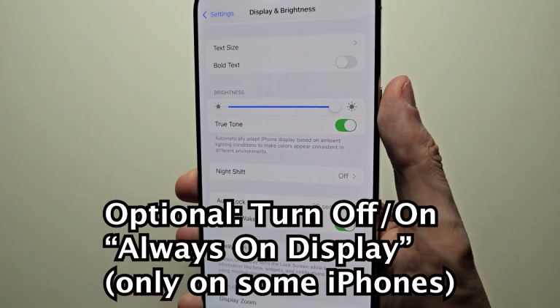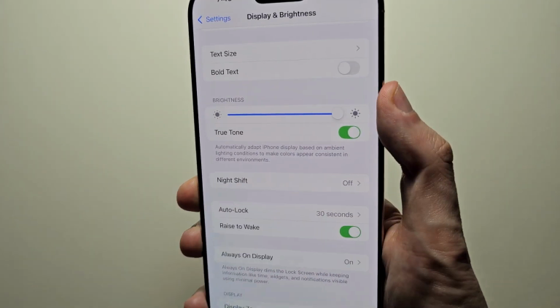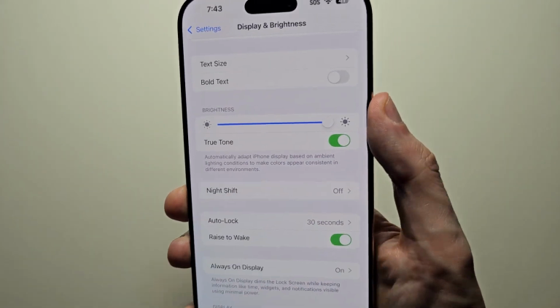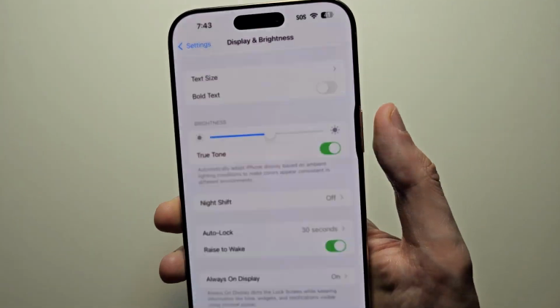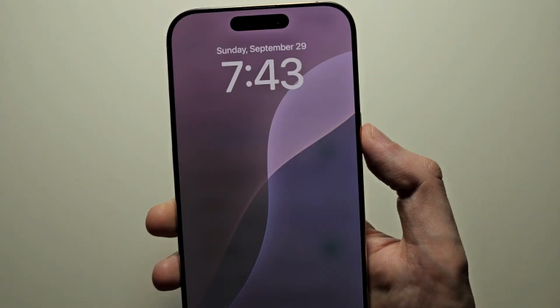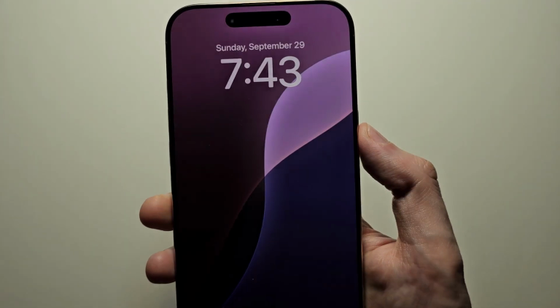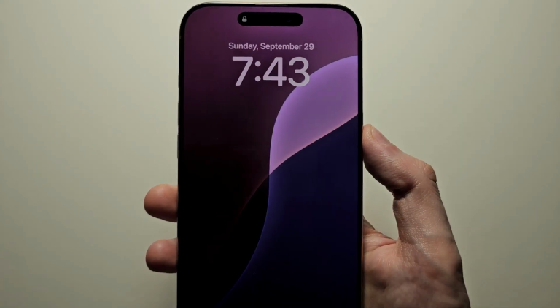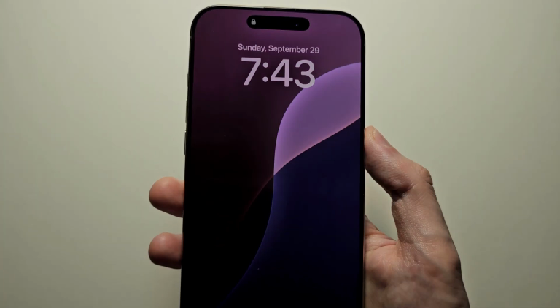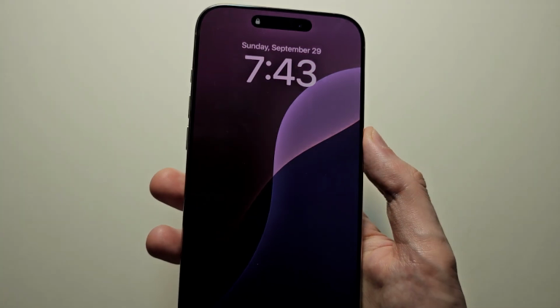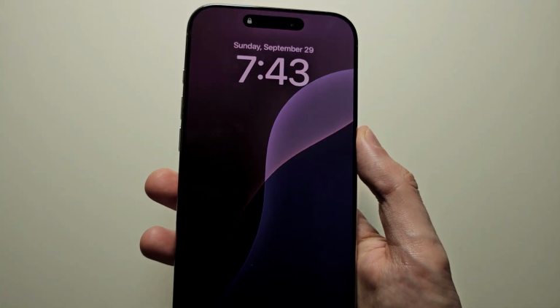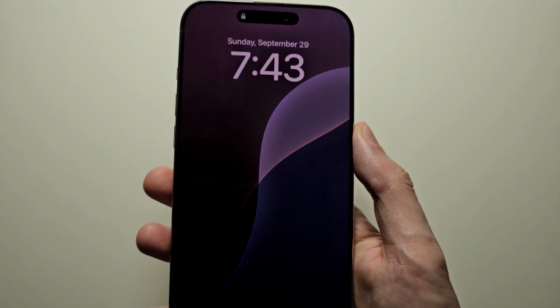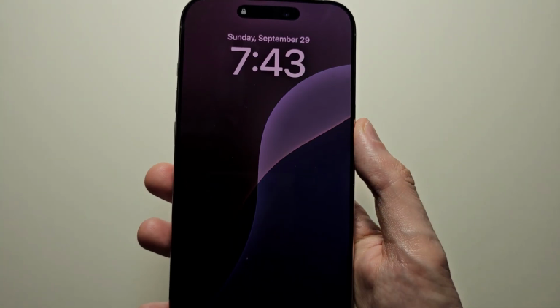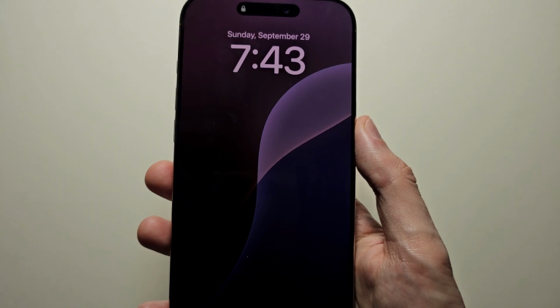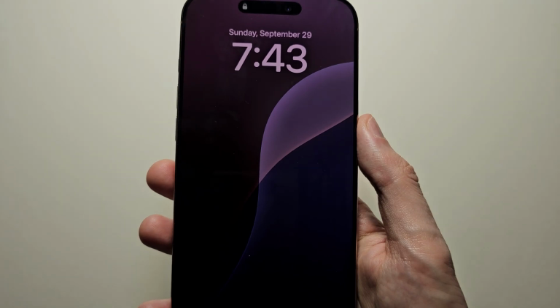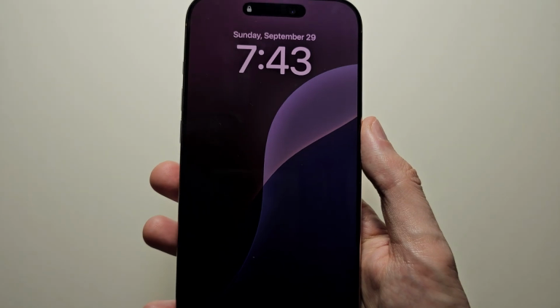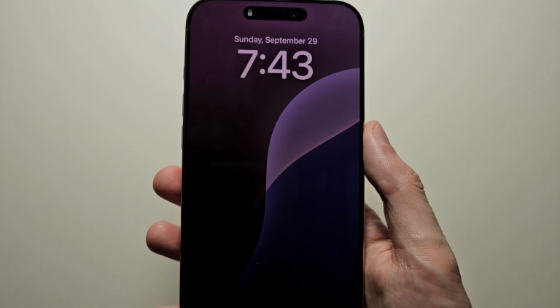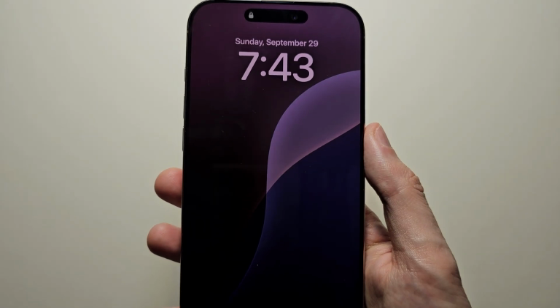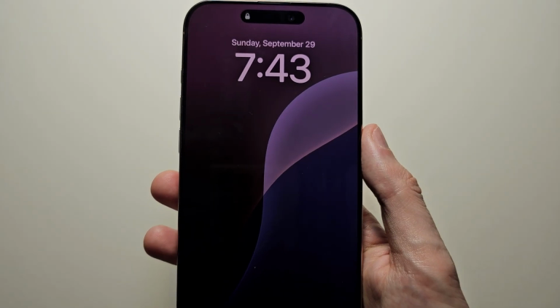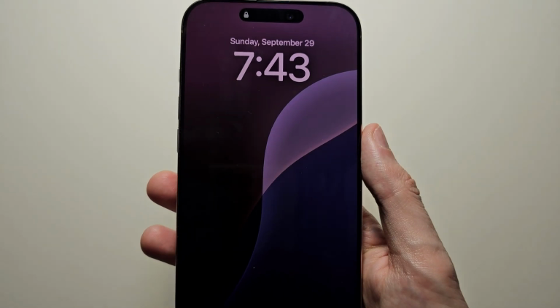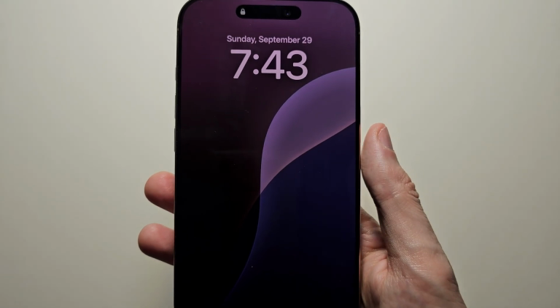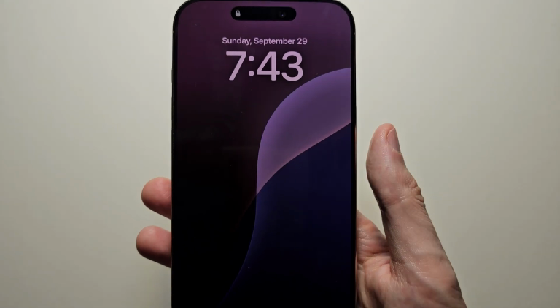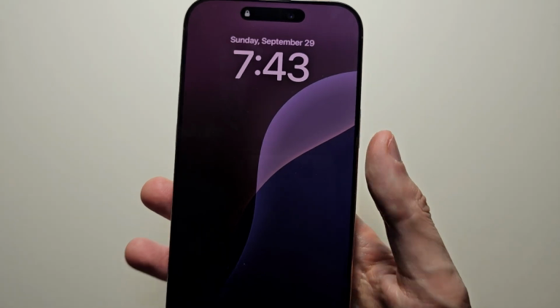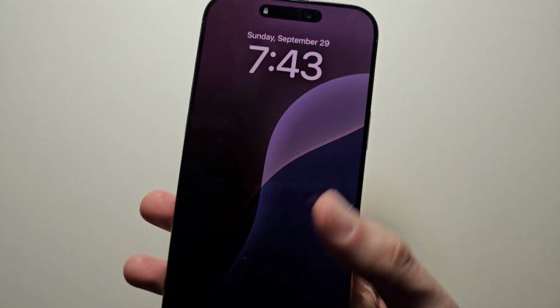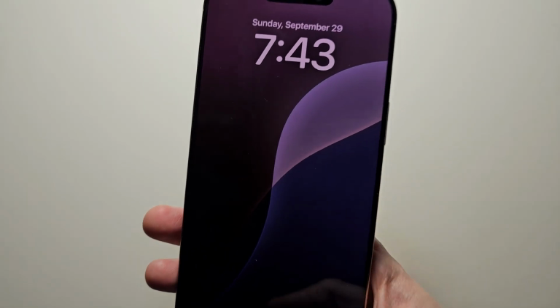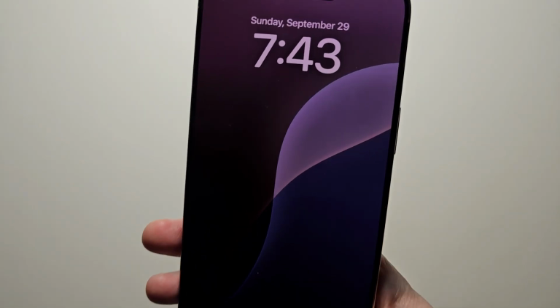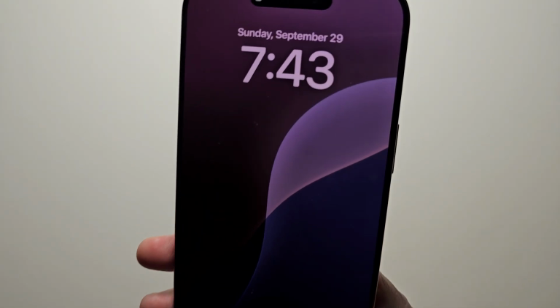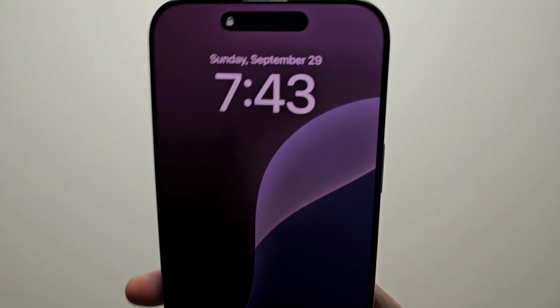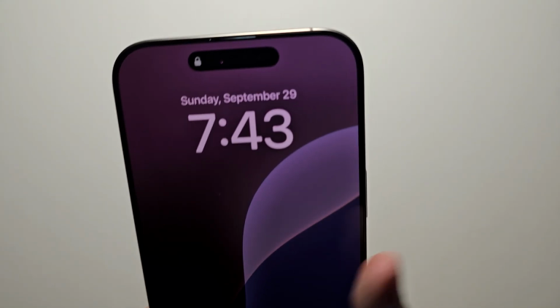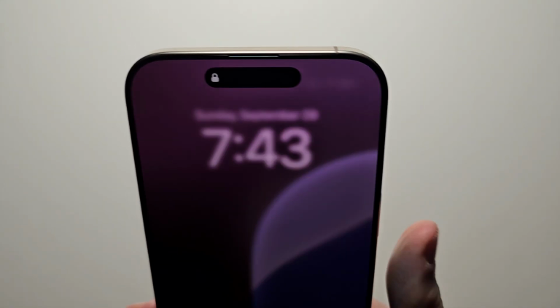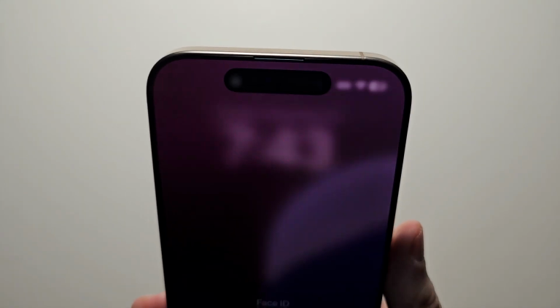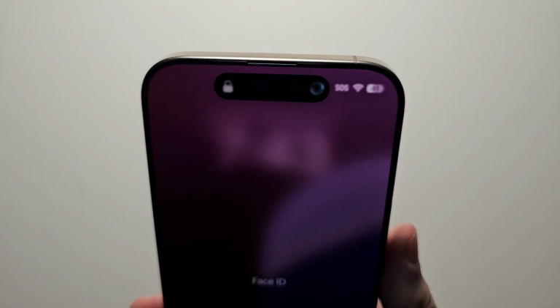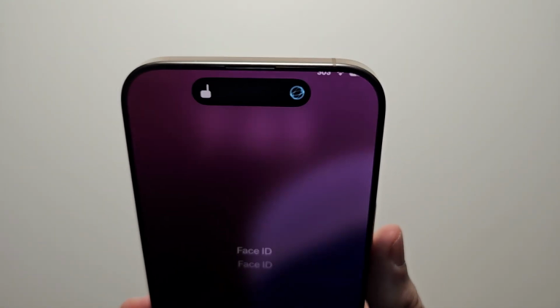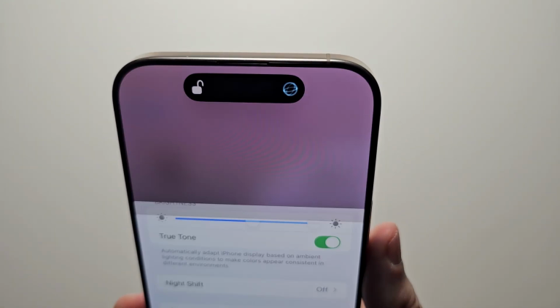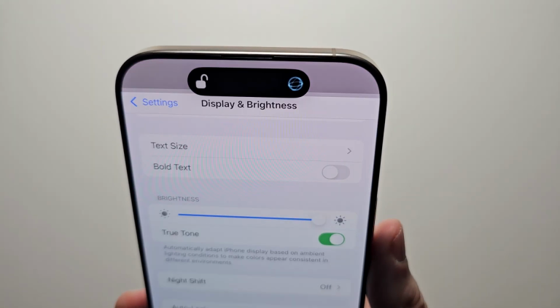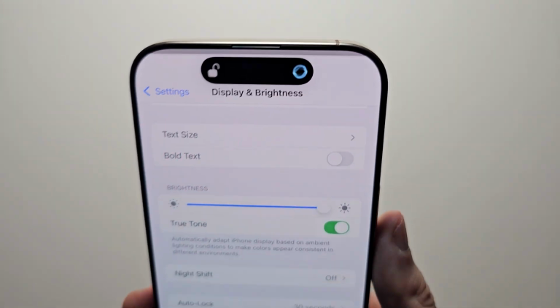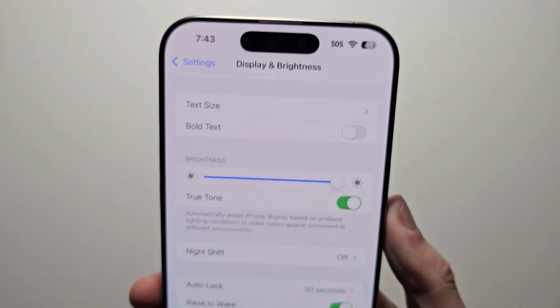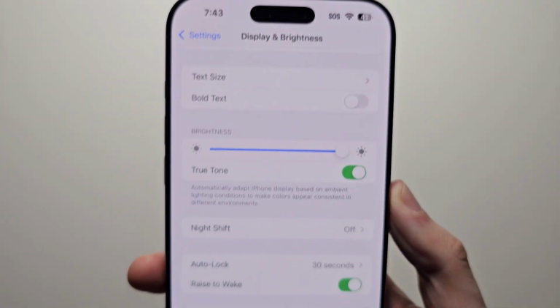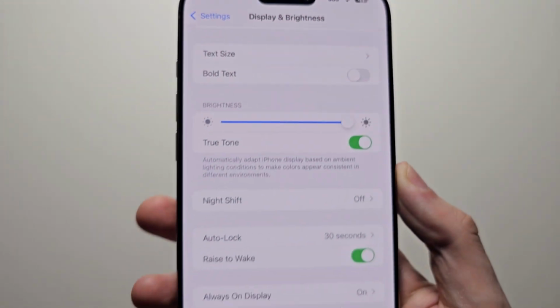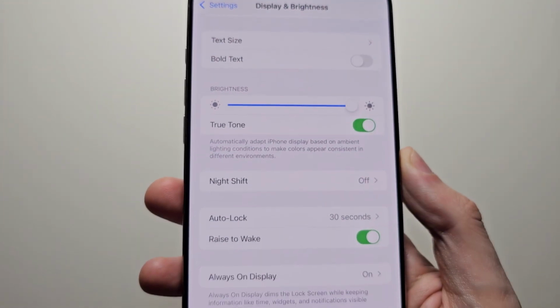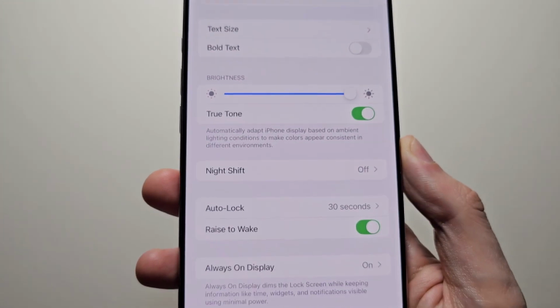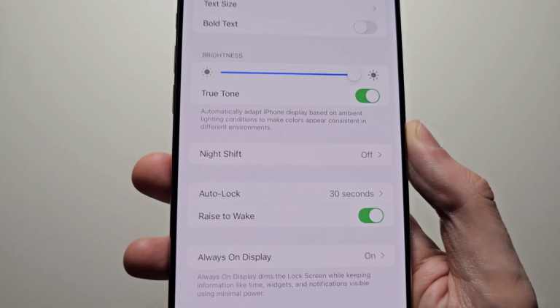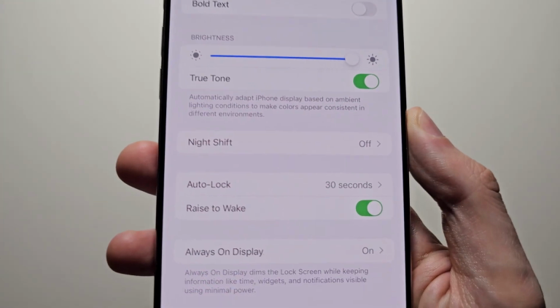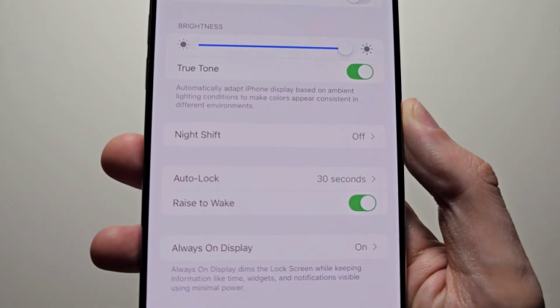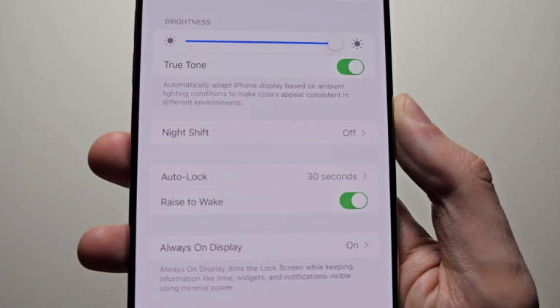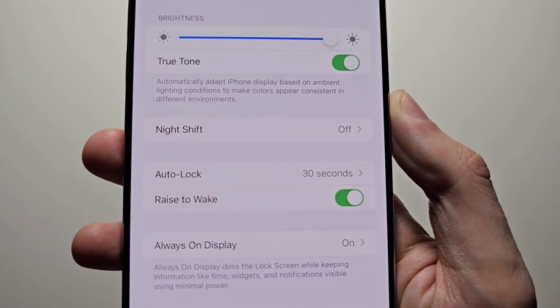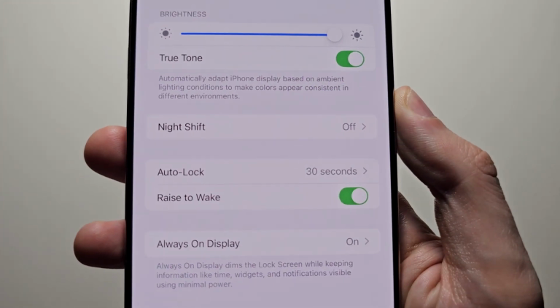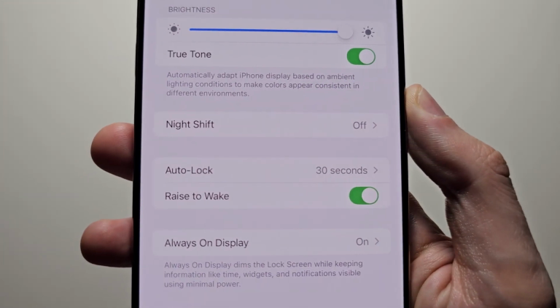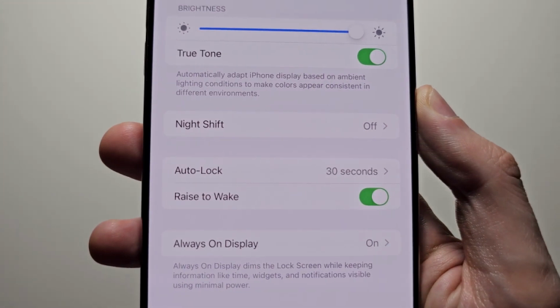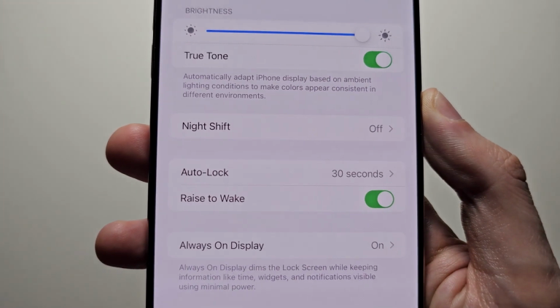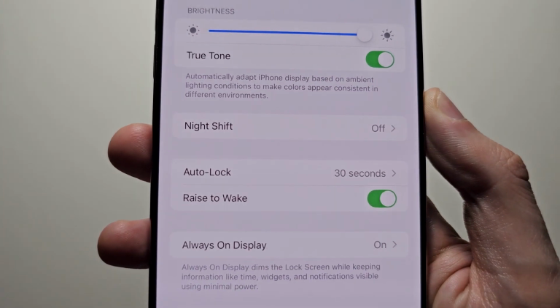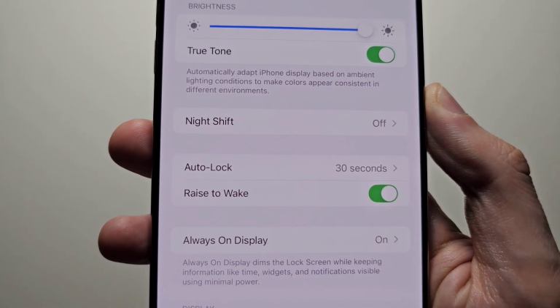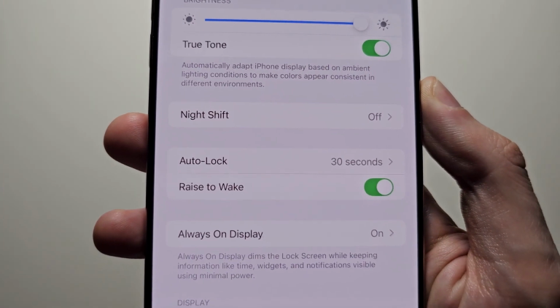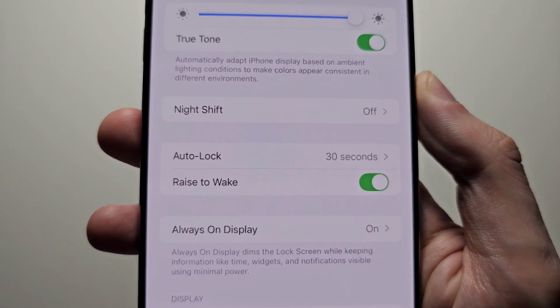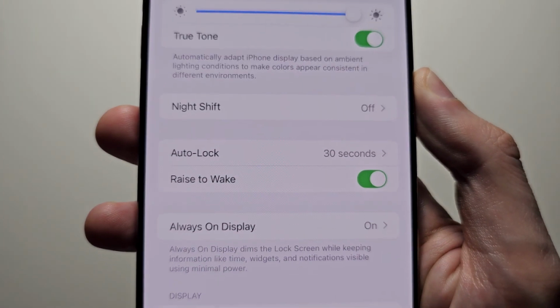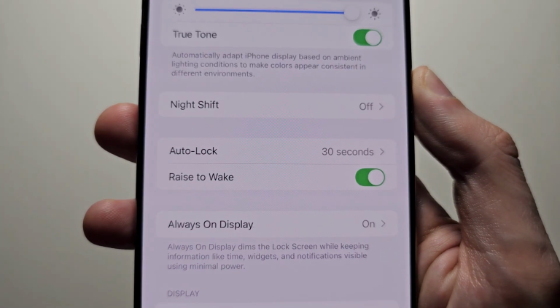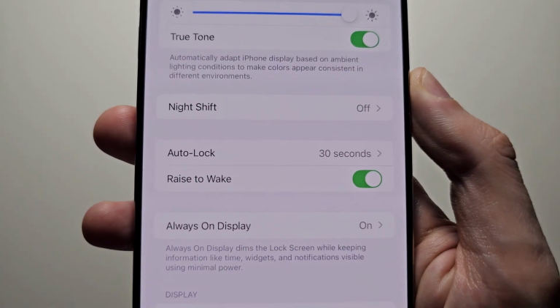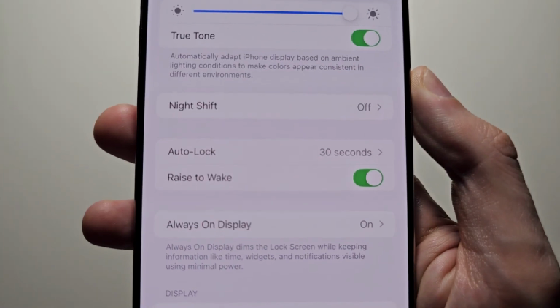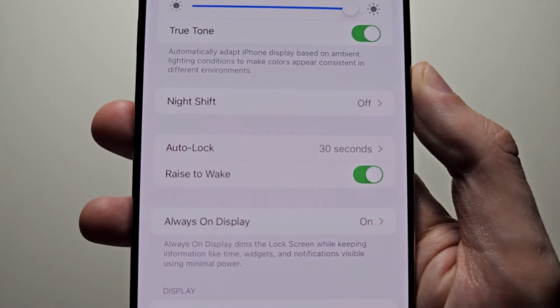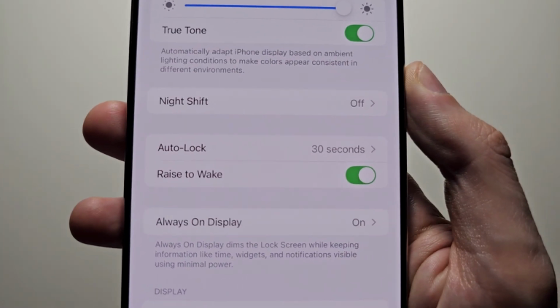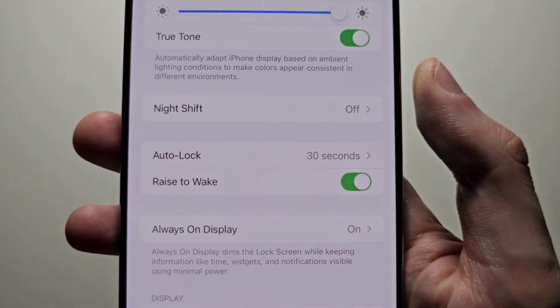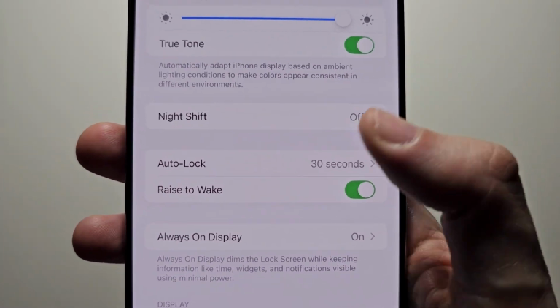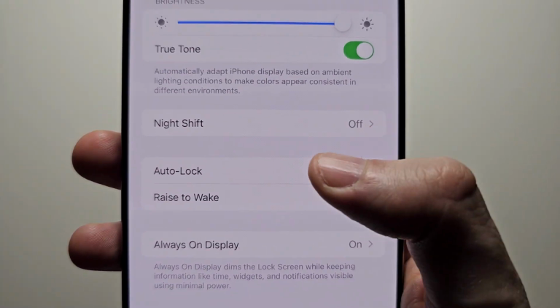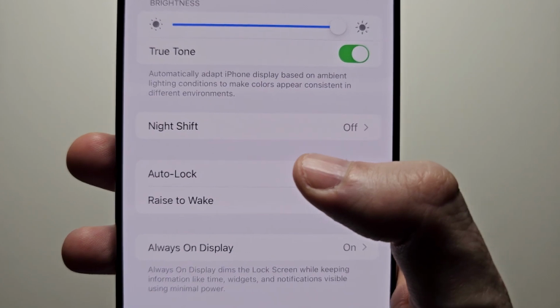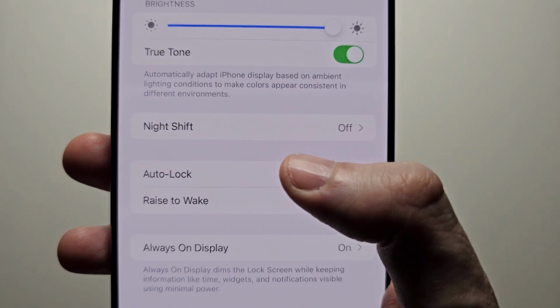If you want to turn it off or on. But for the screen turning off, go to Auto Lock.